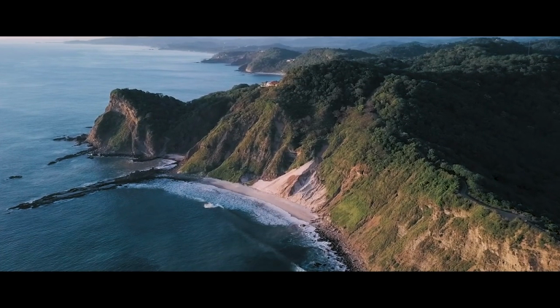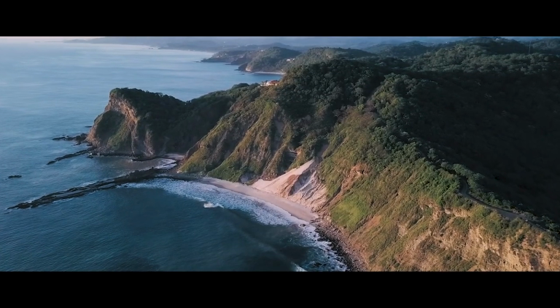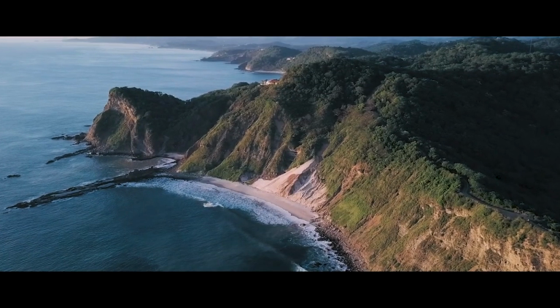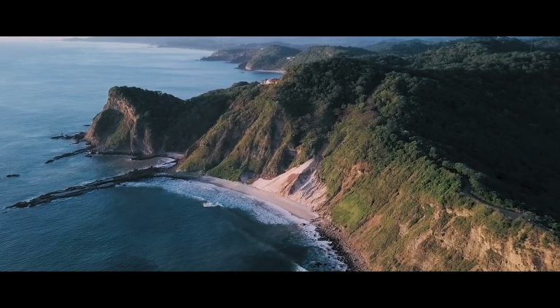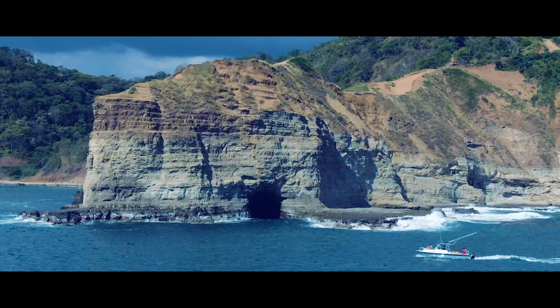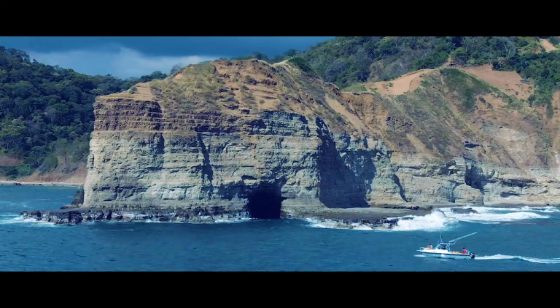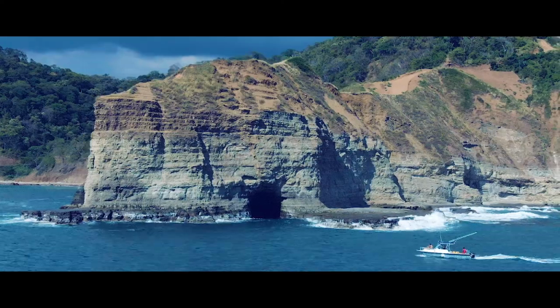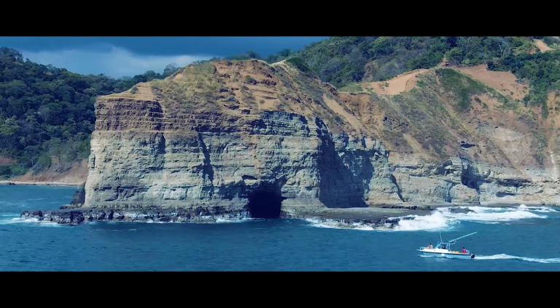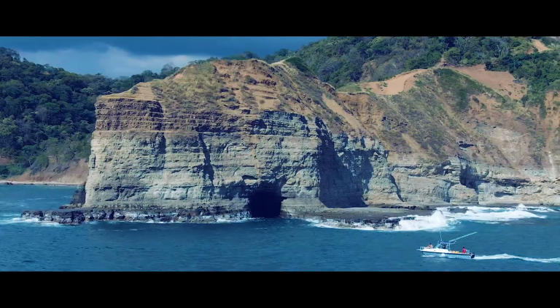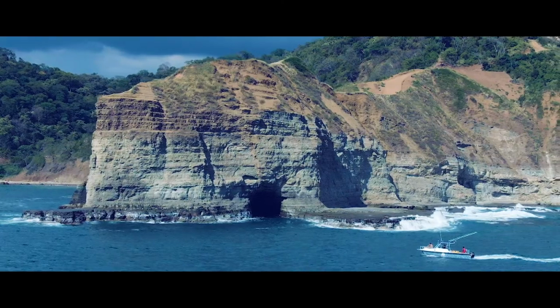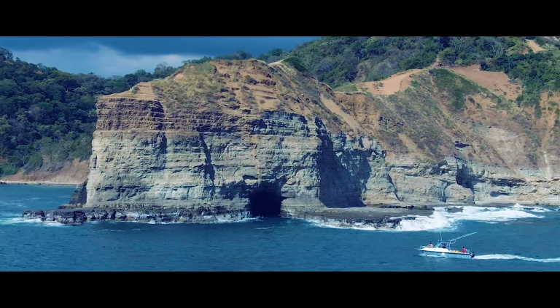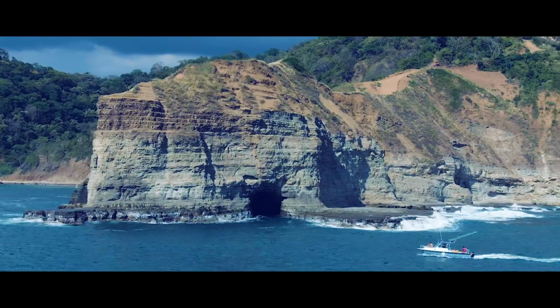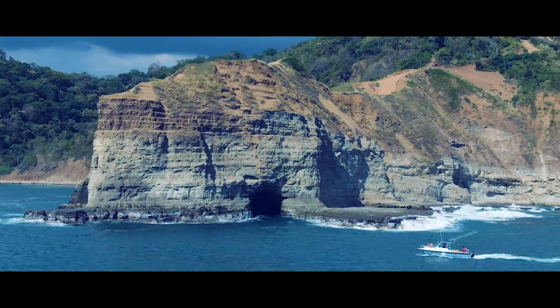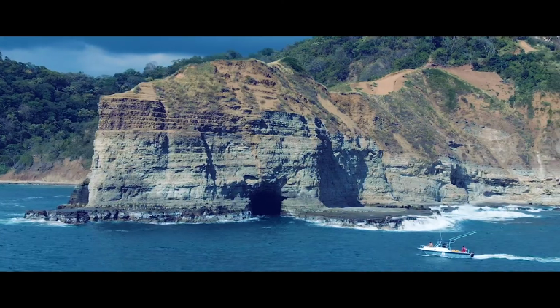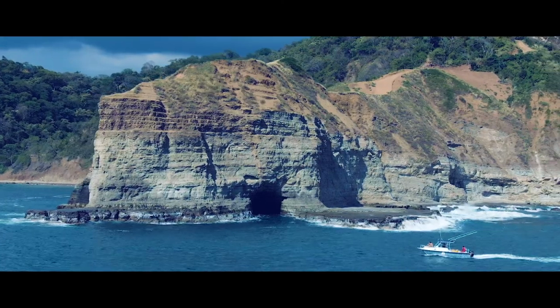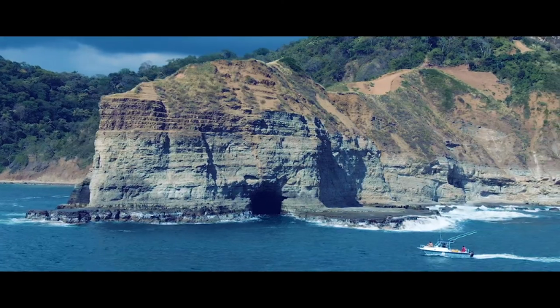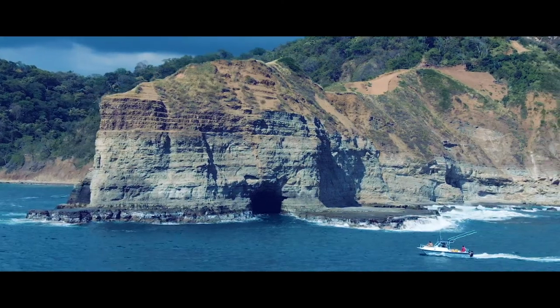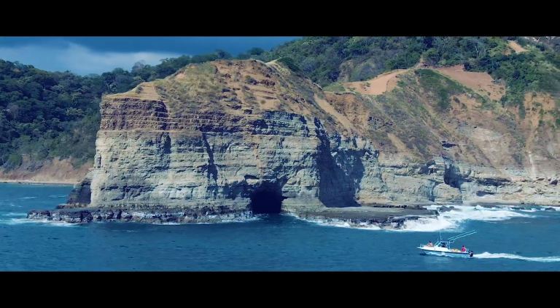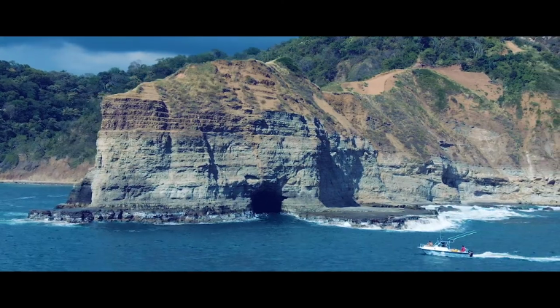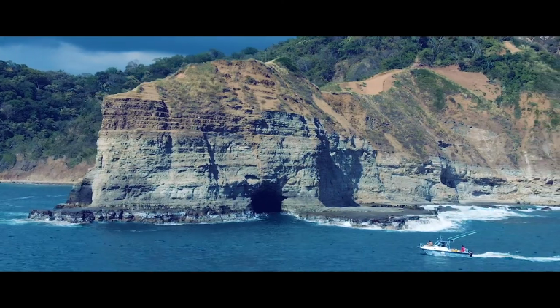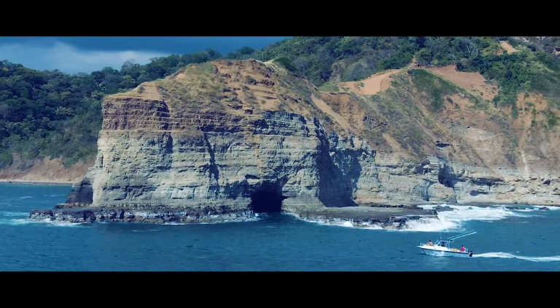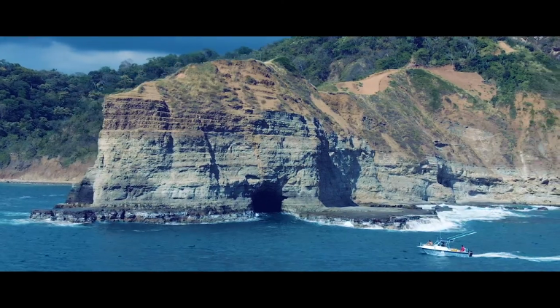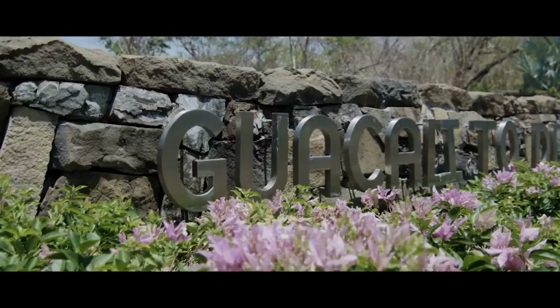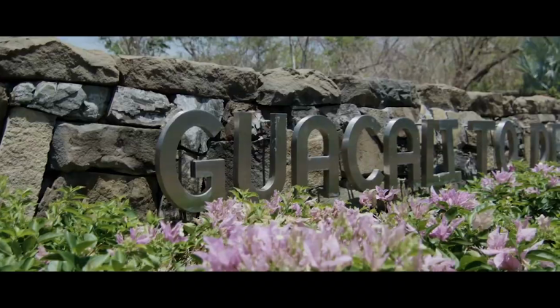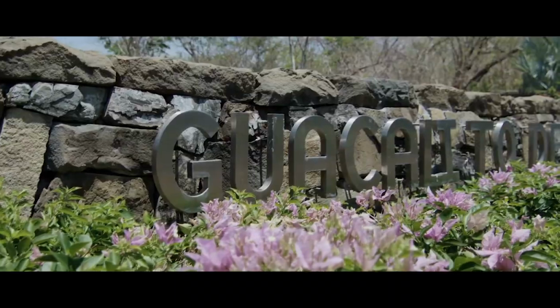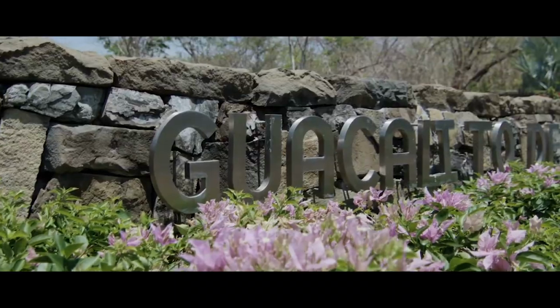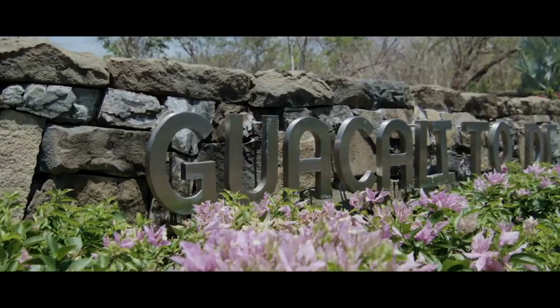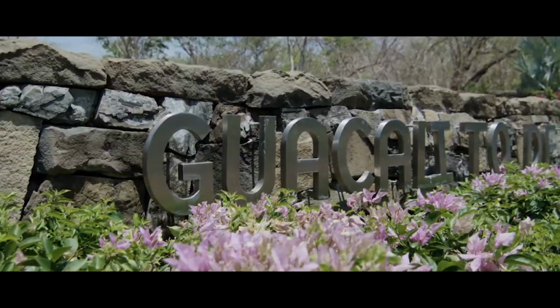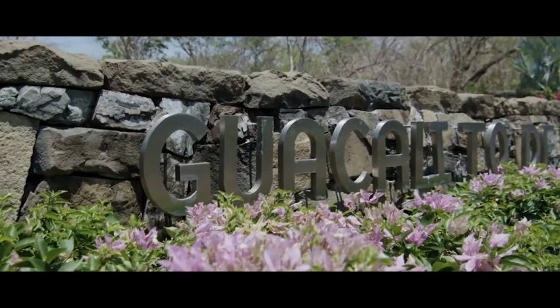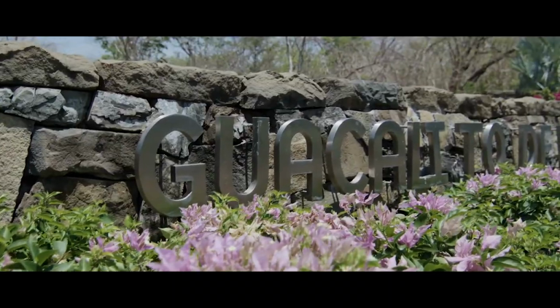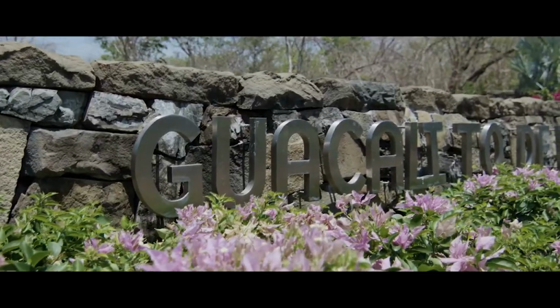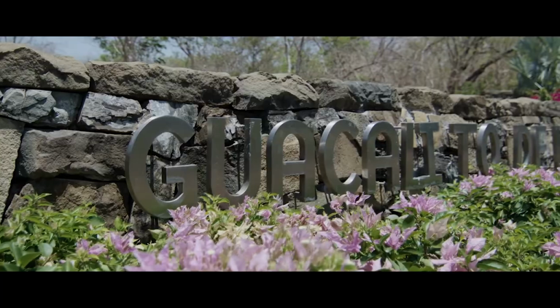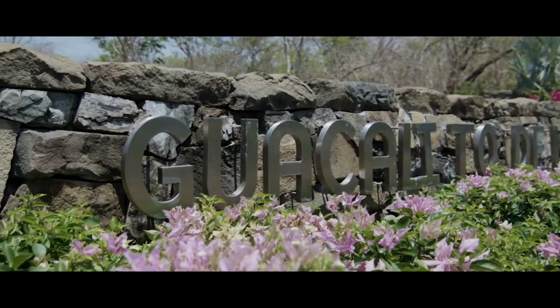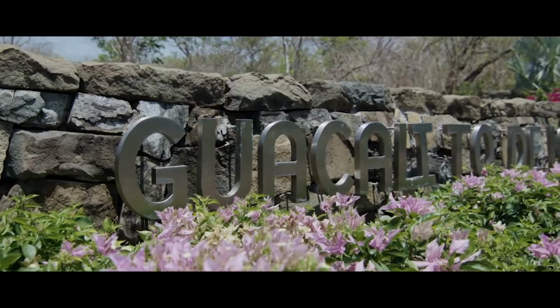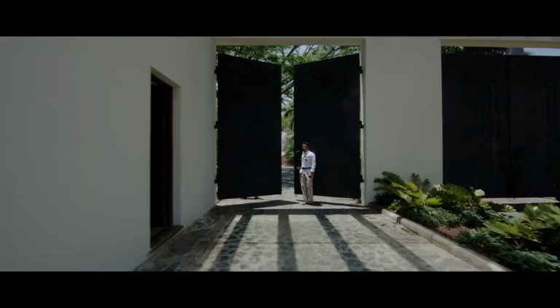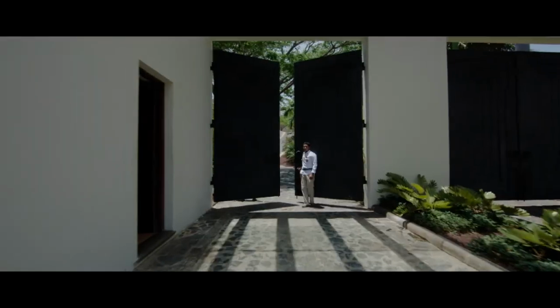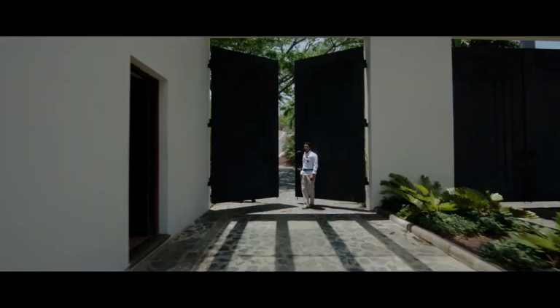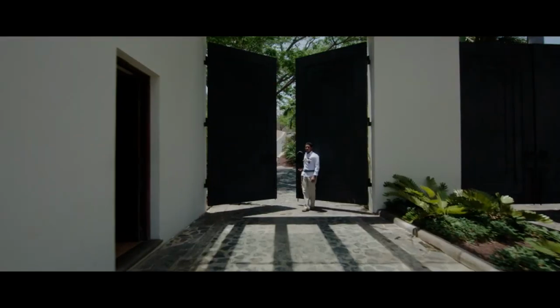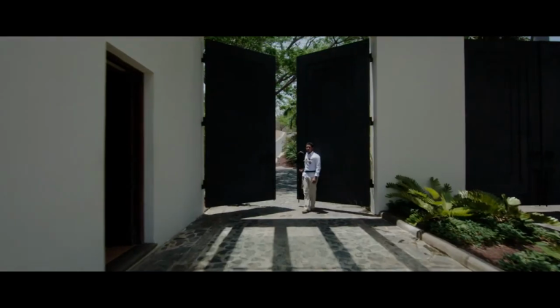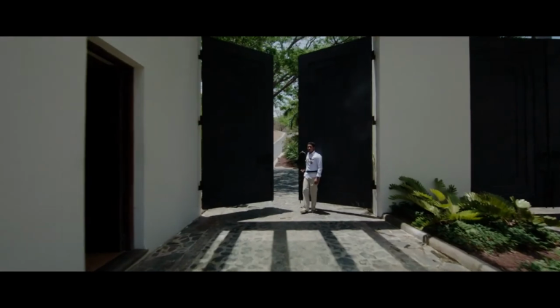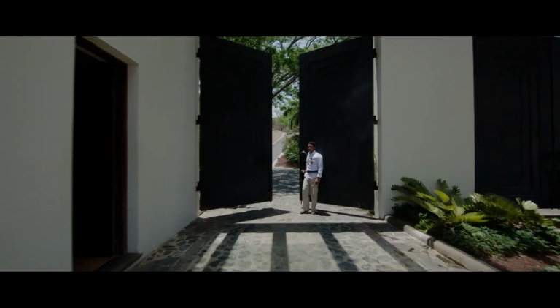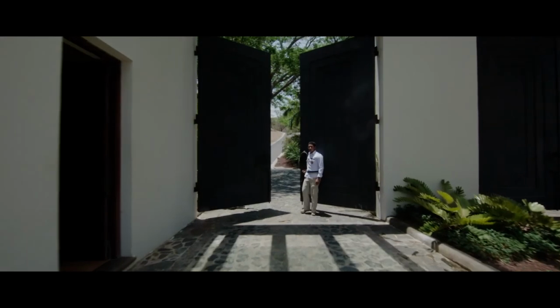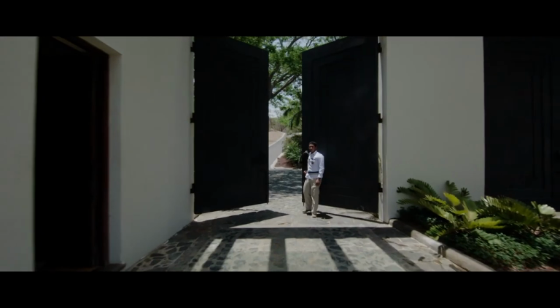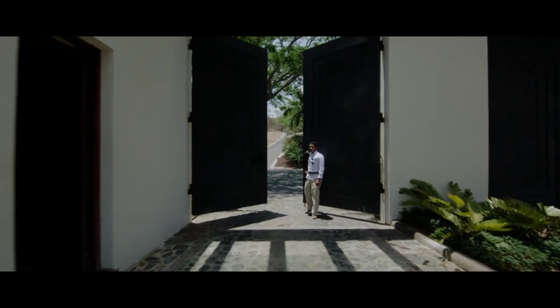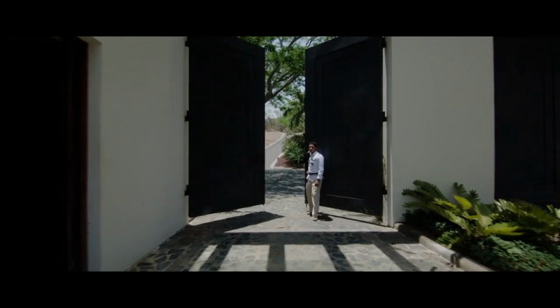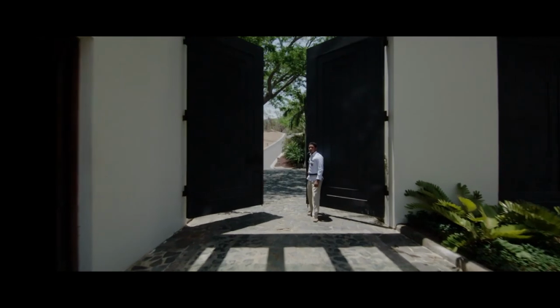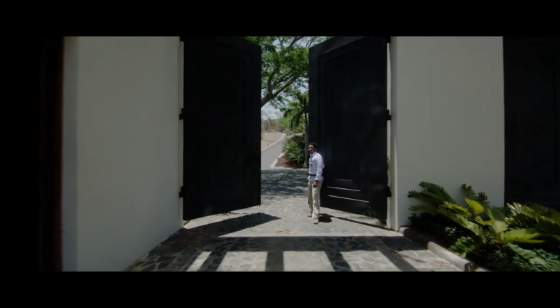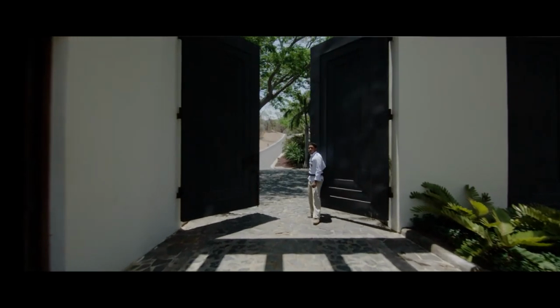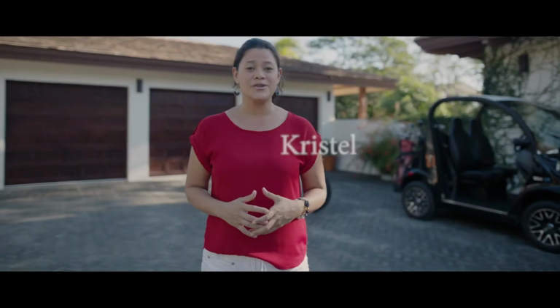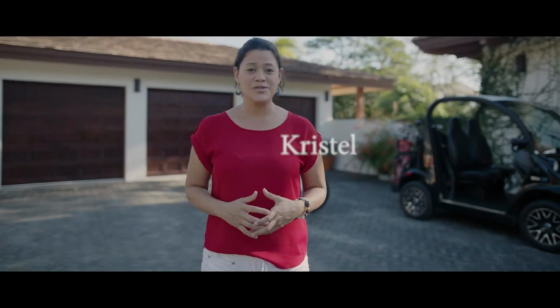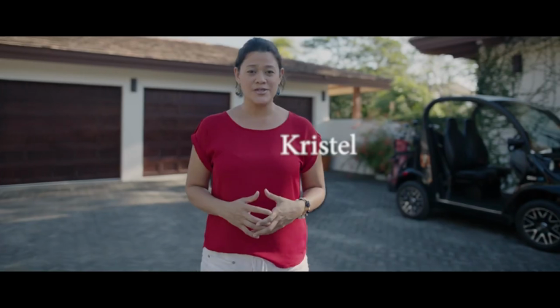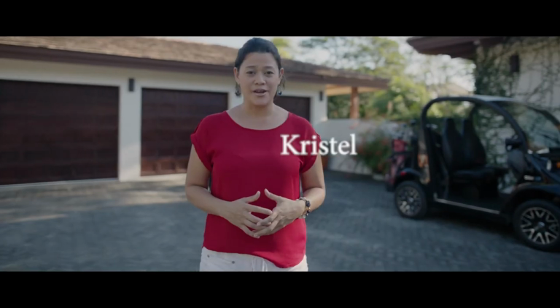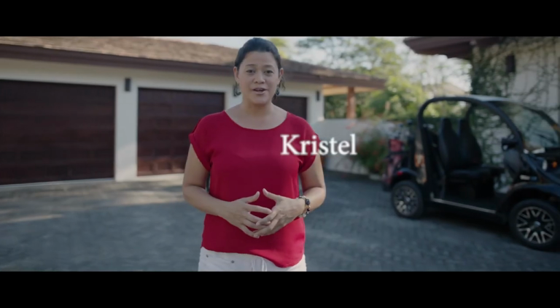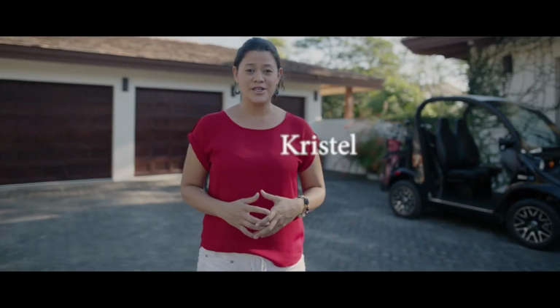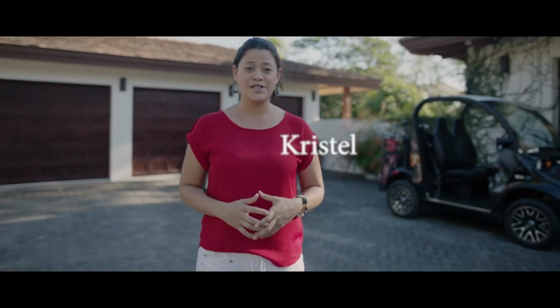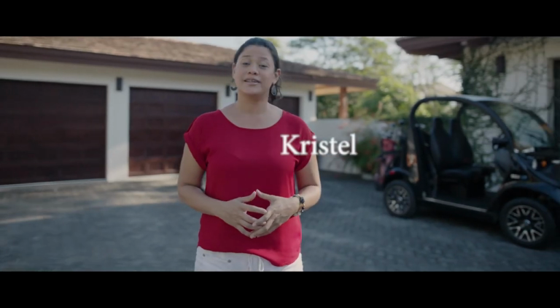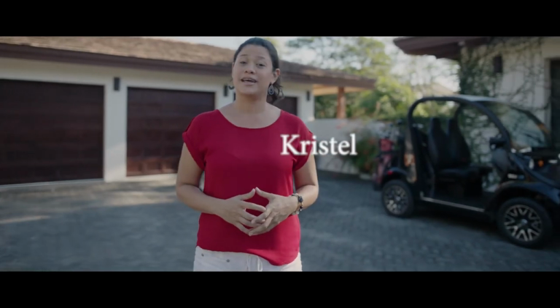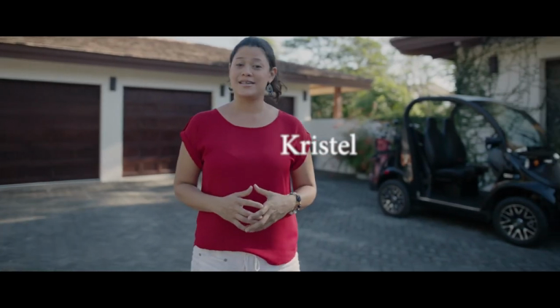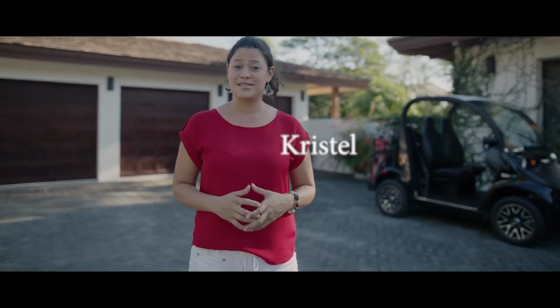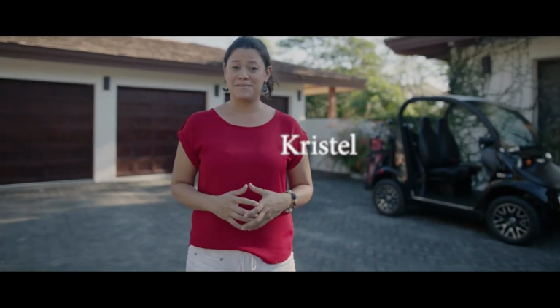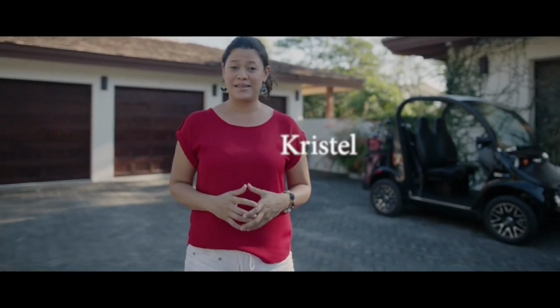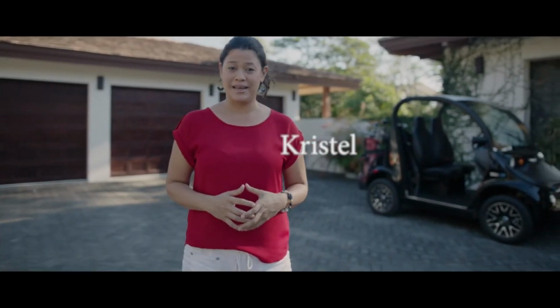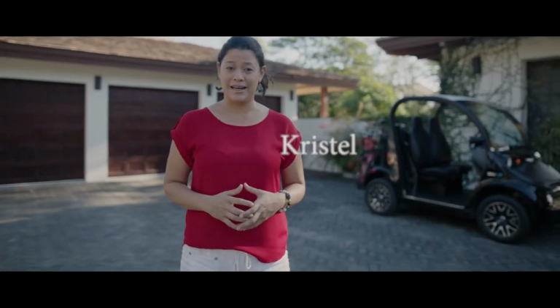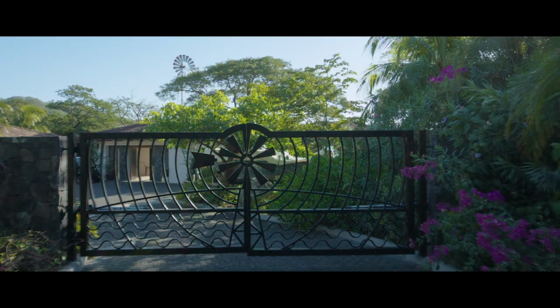Welcome to the beautiful Emerald Coast of Nicaragua. I'm Crystal and will be your concierge at Casa Madera.